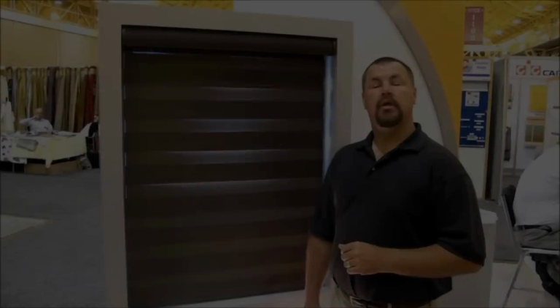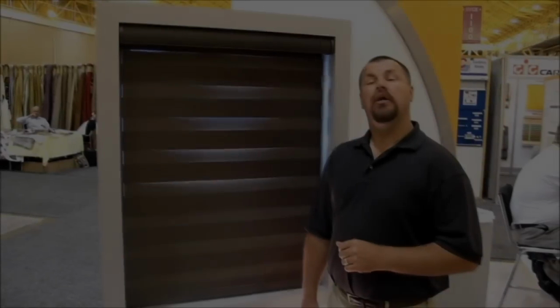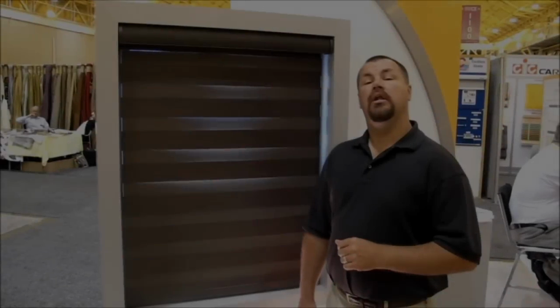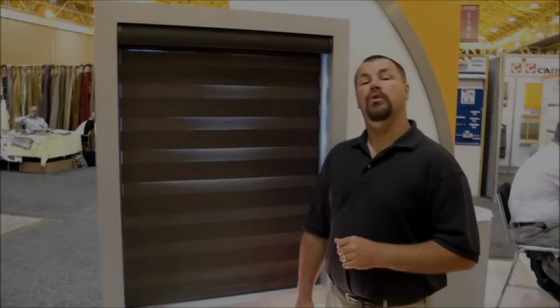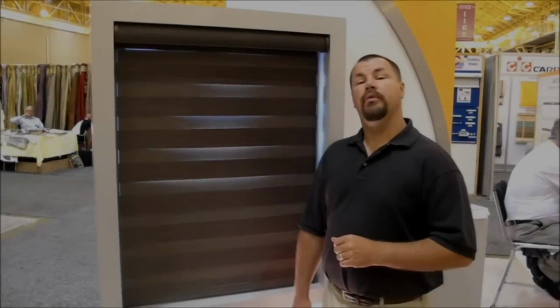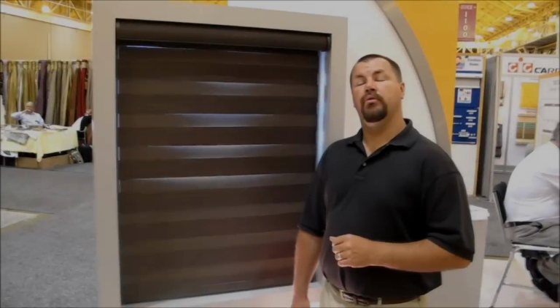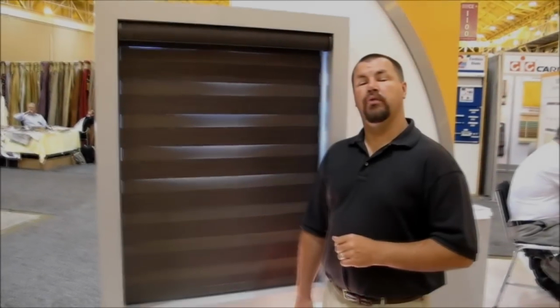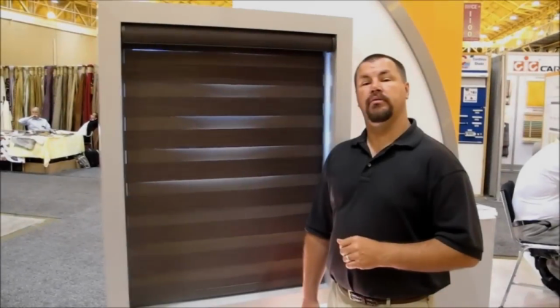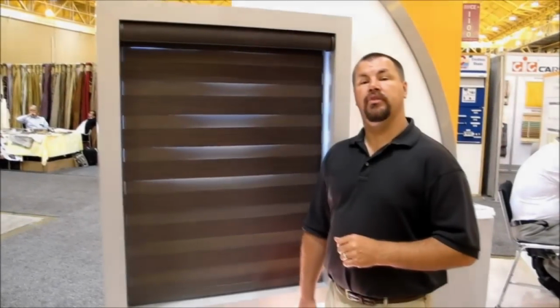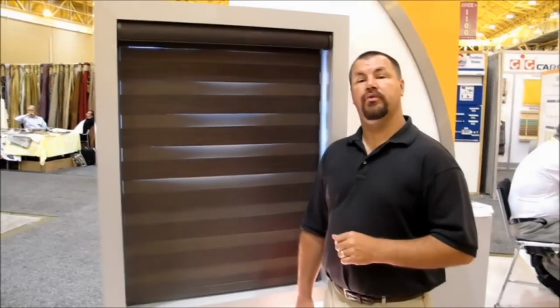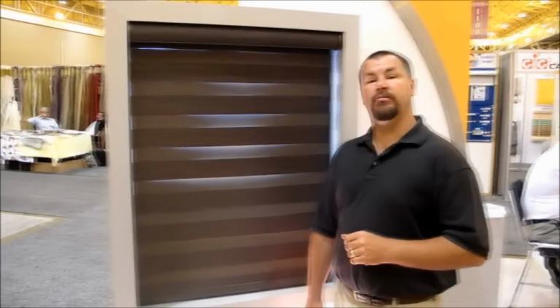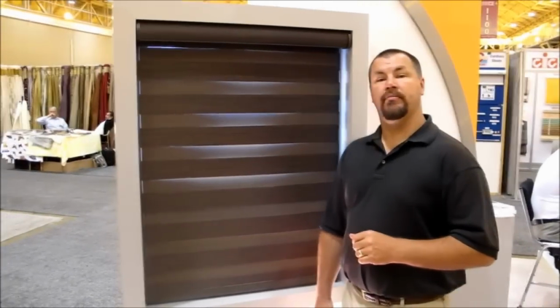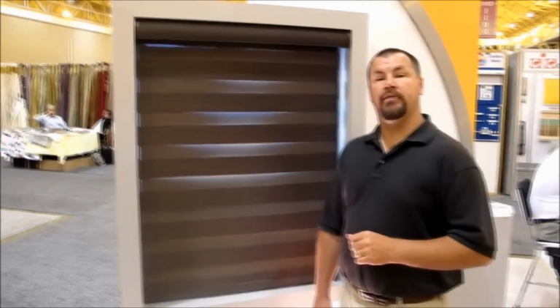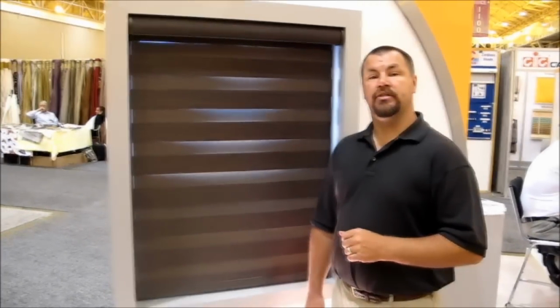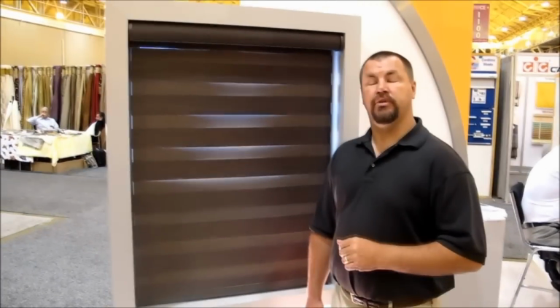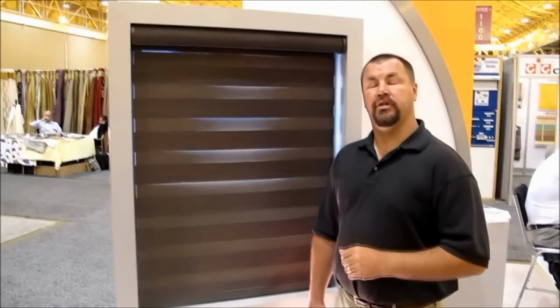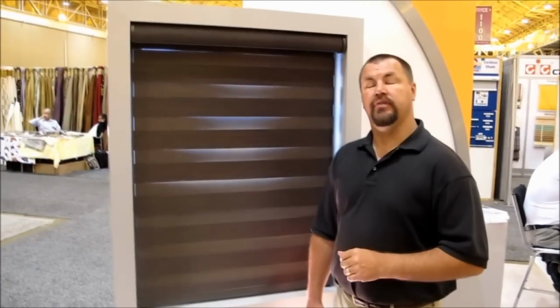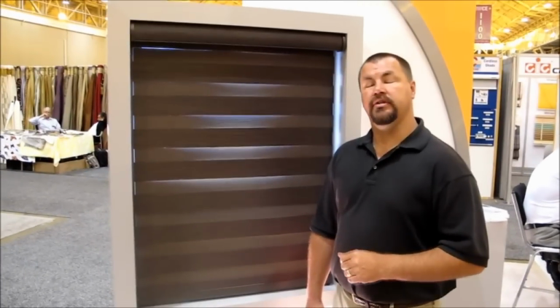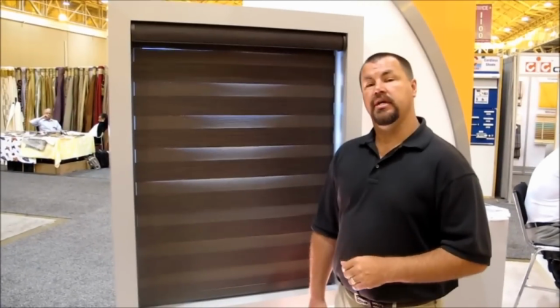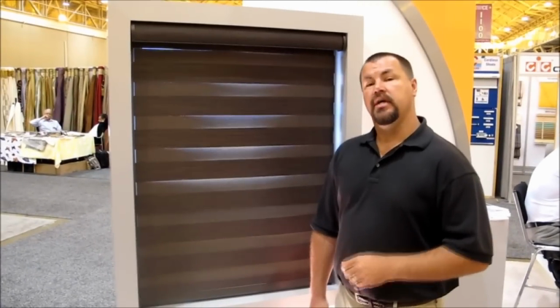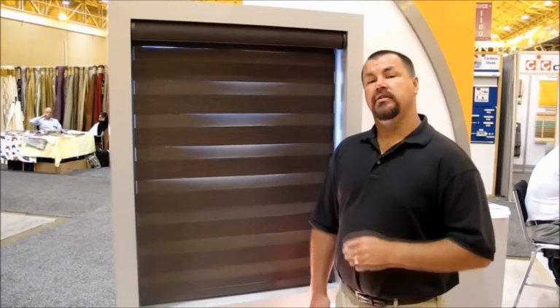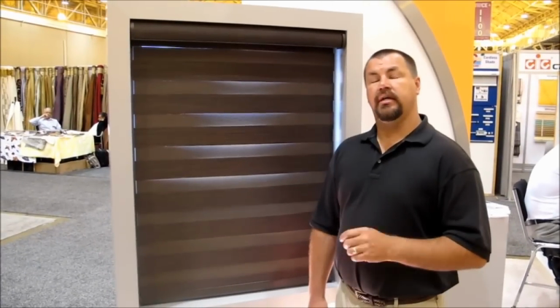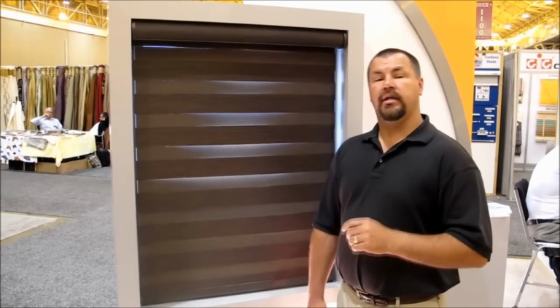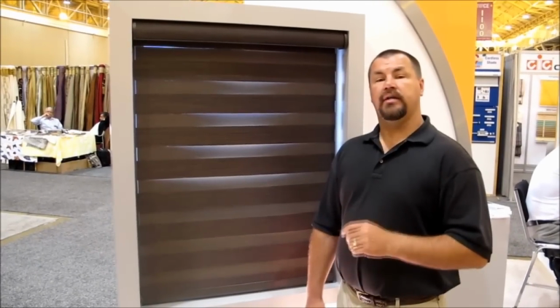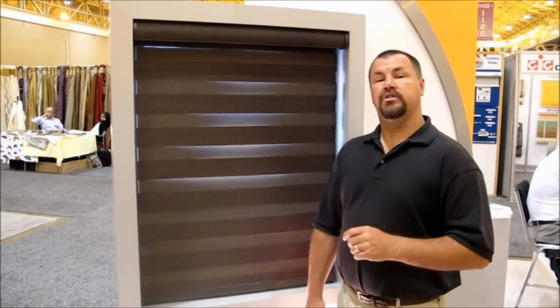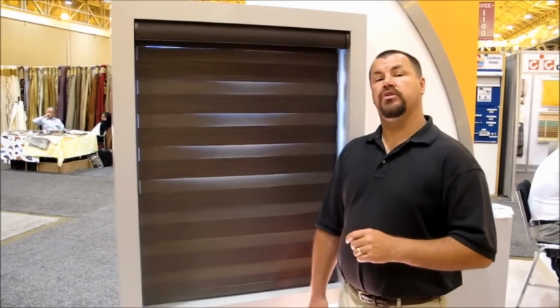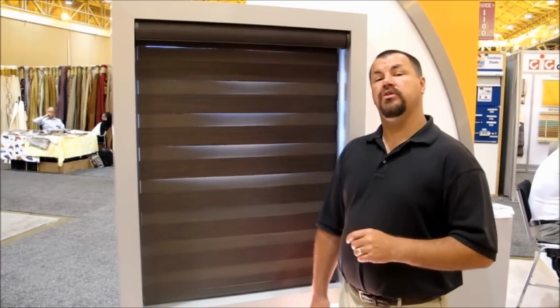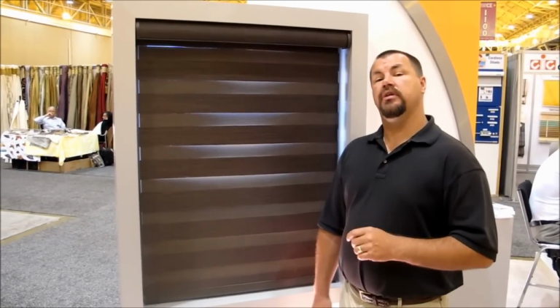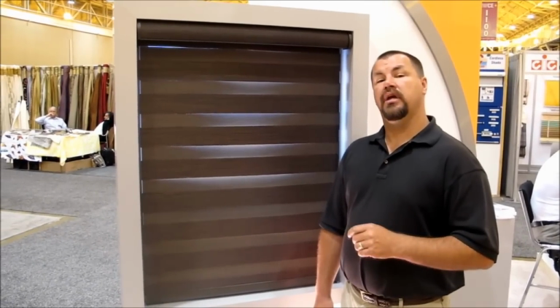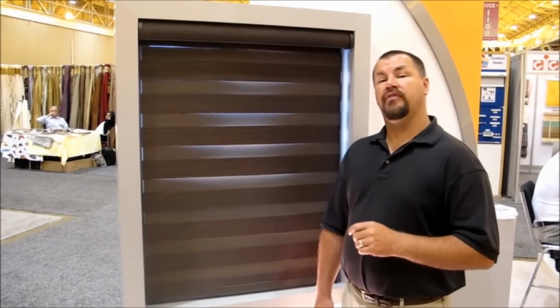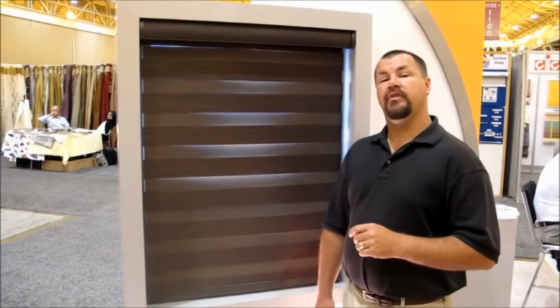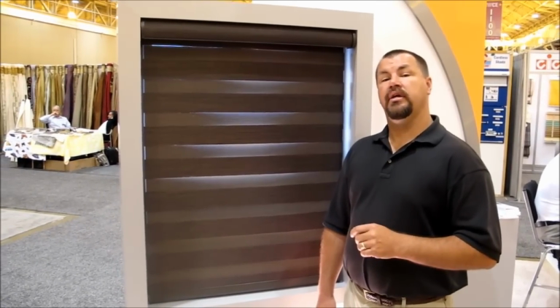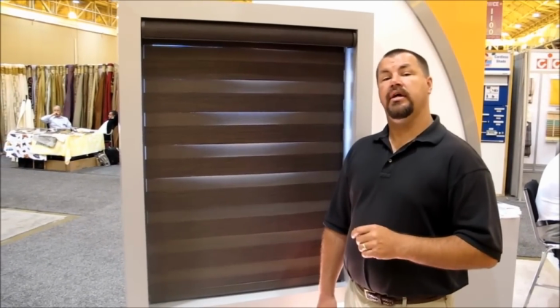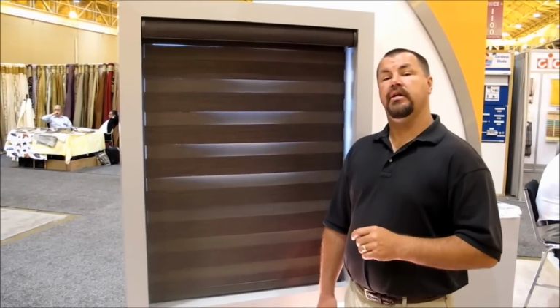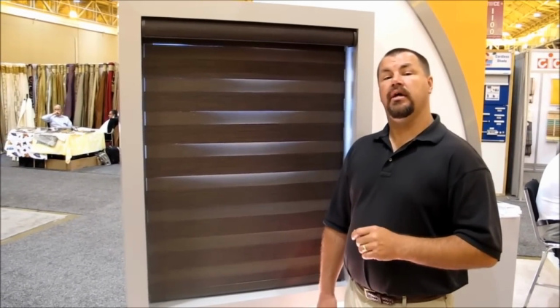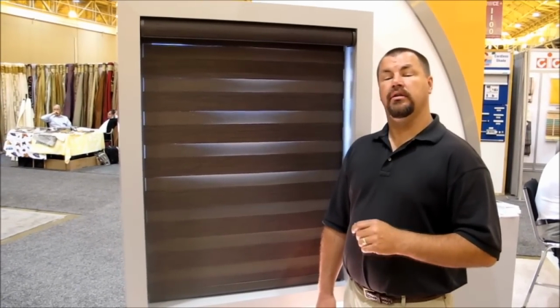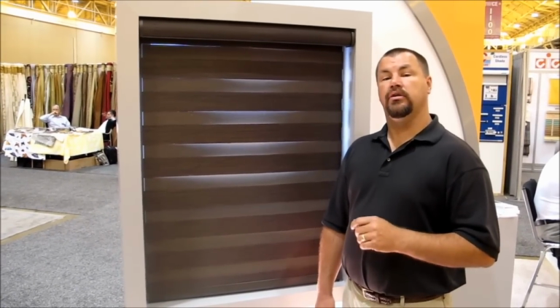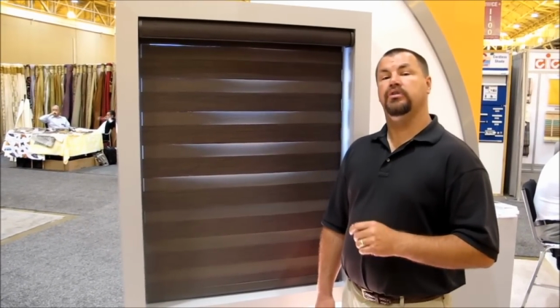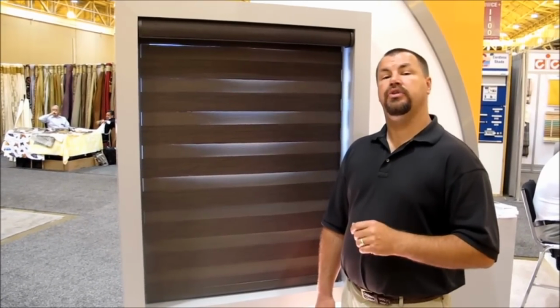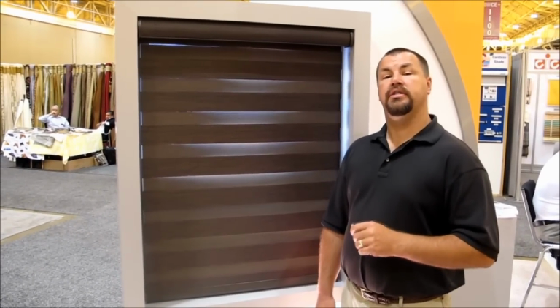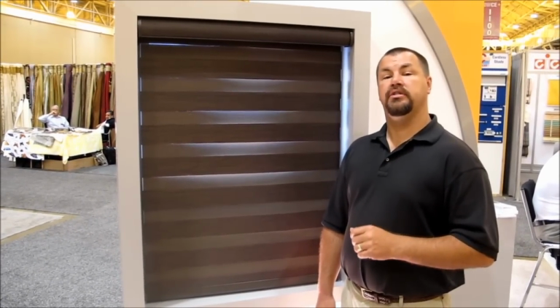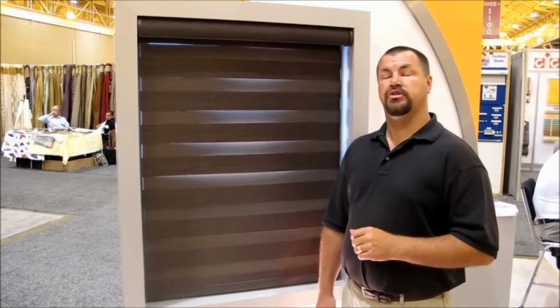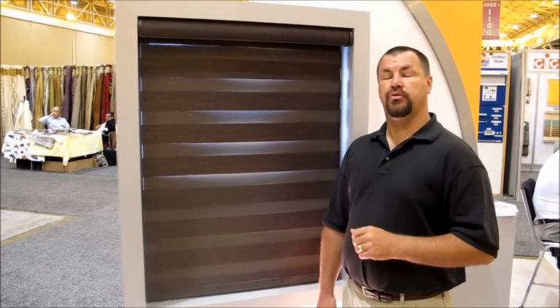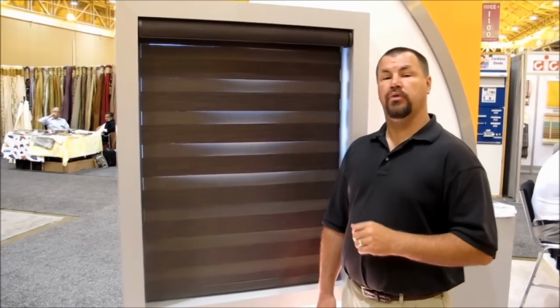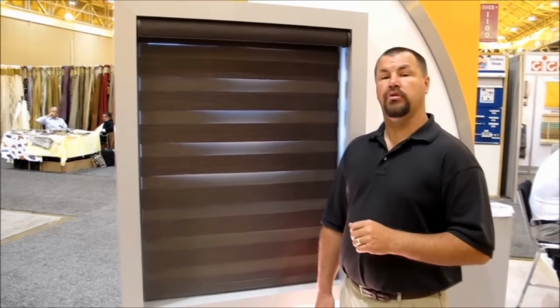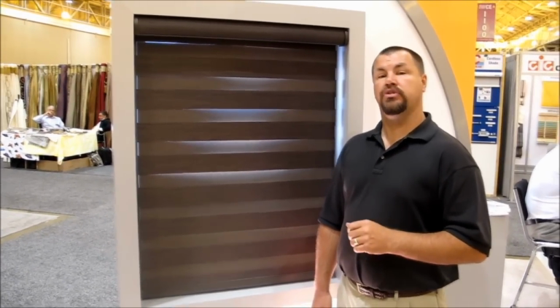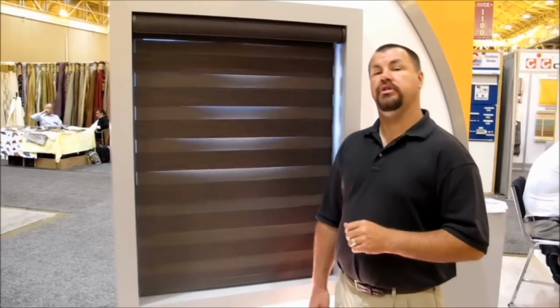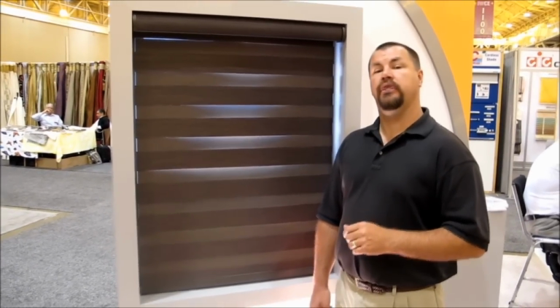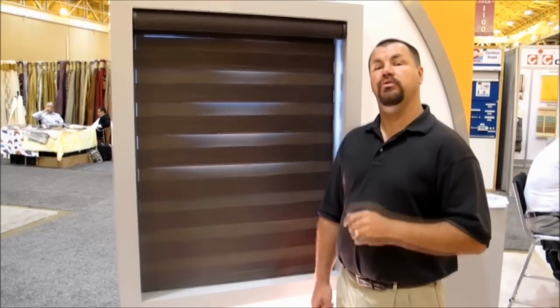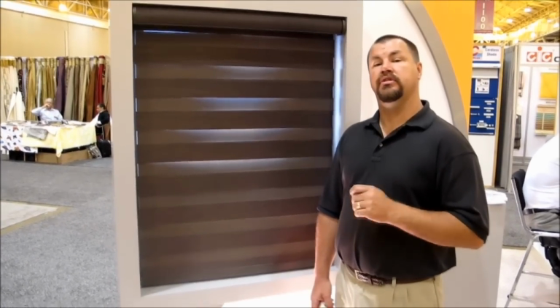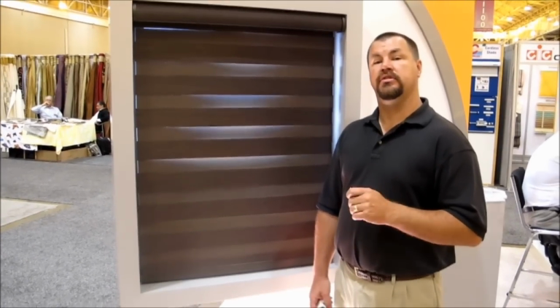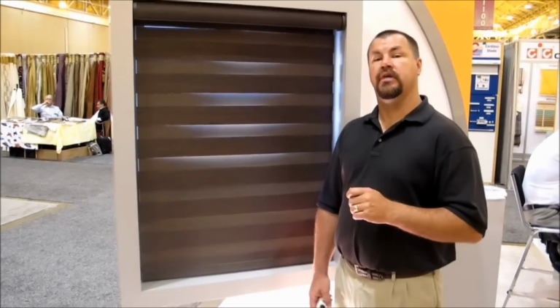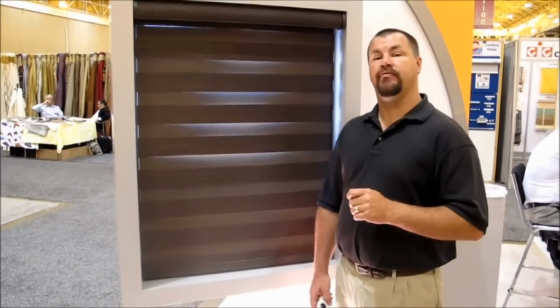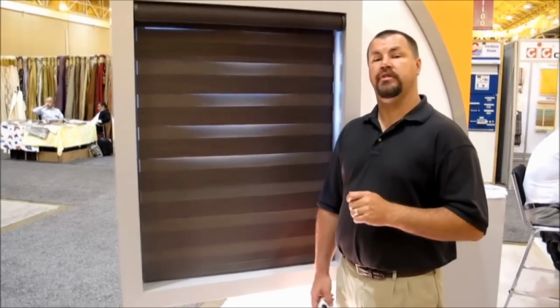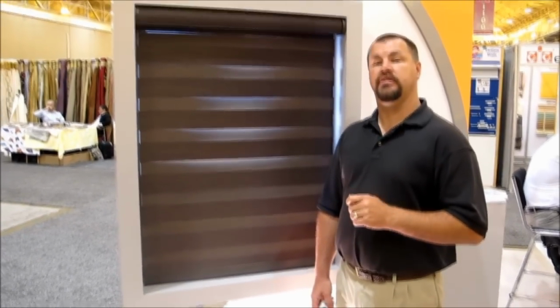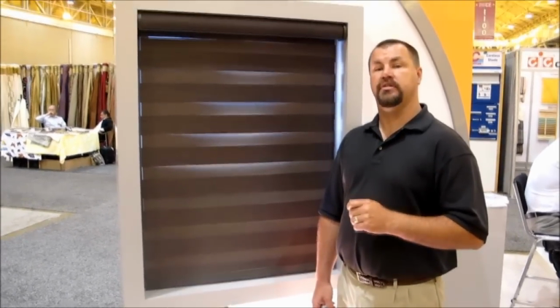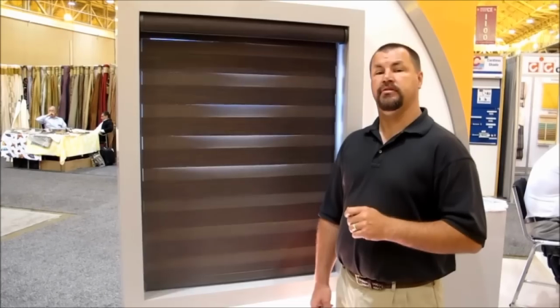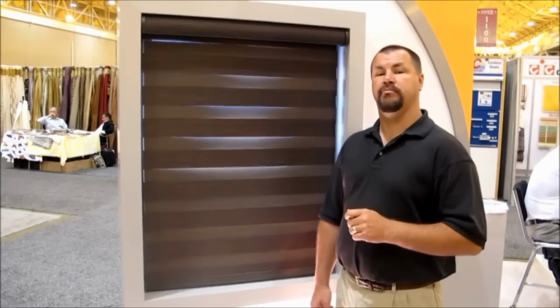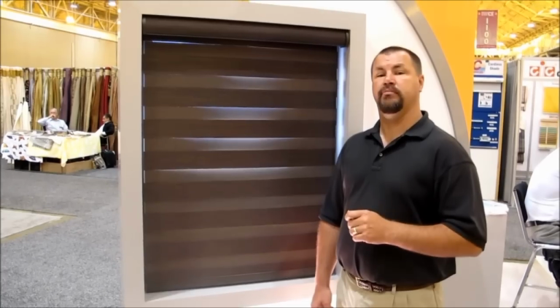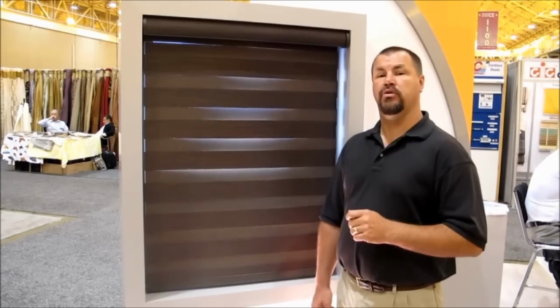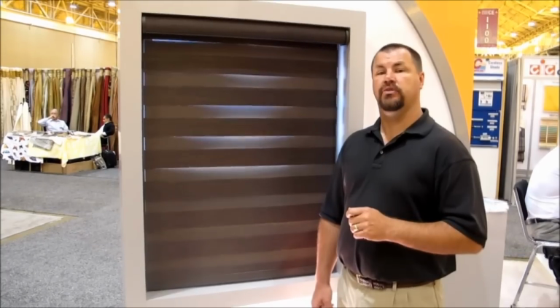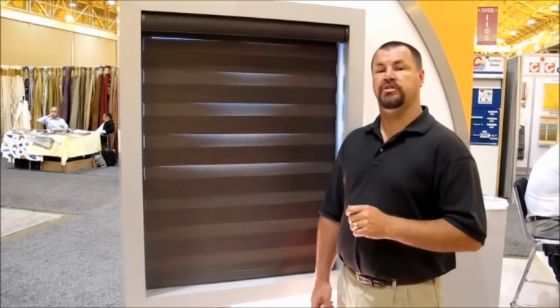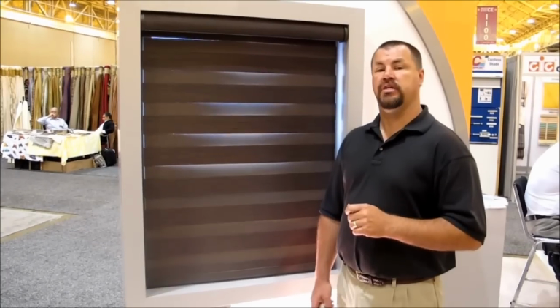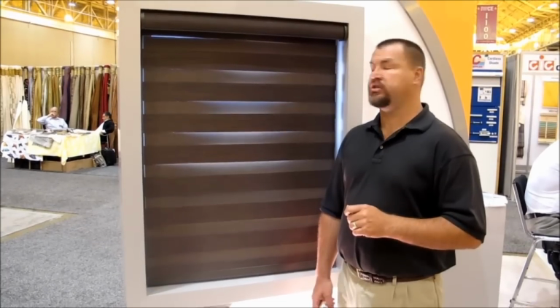Hello and welcome to 3 Blind Mice window covering exhibit. Today I'd like to show you the Lafayette Allure Transitional Roller Shade with the Somfy system motorization.